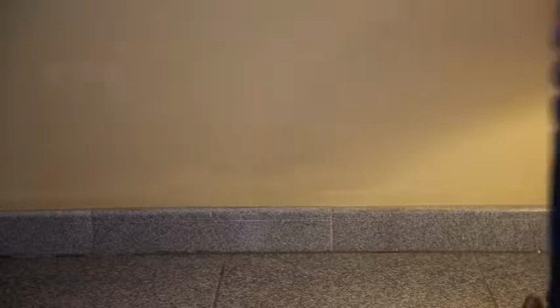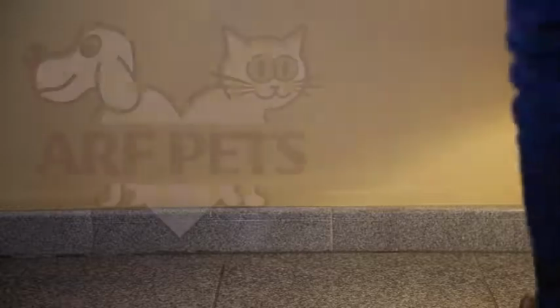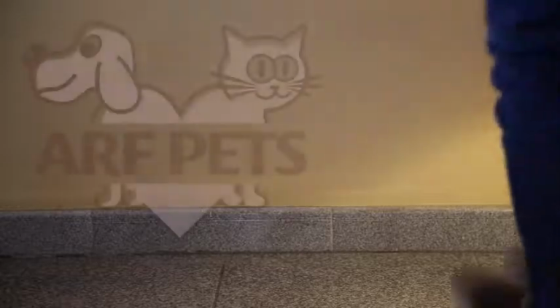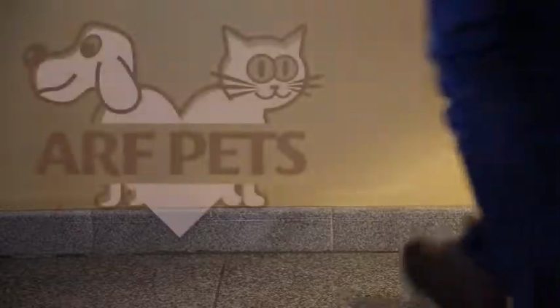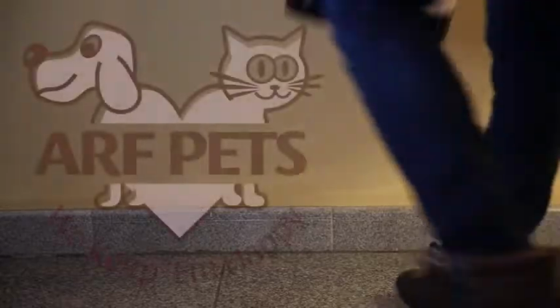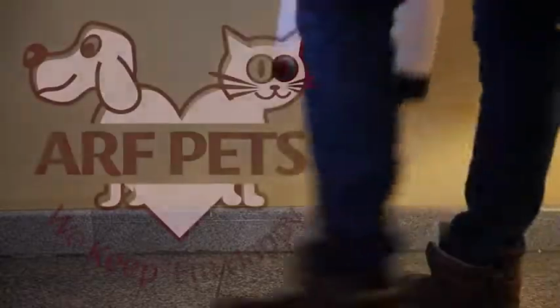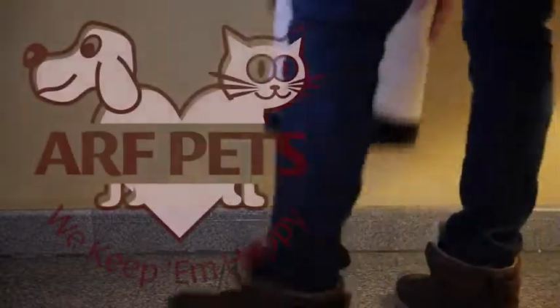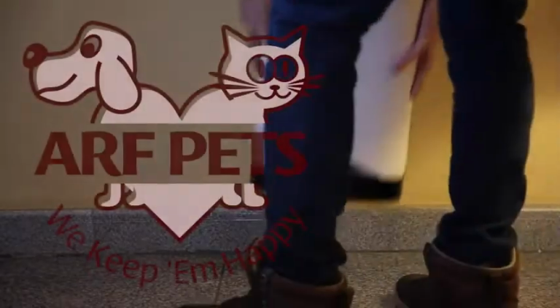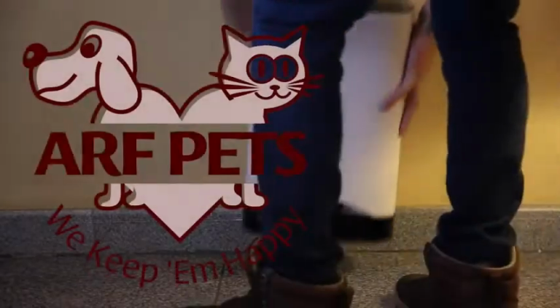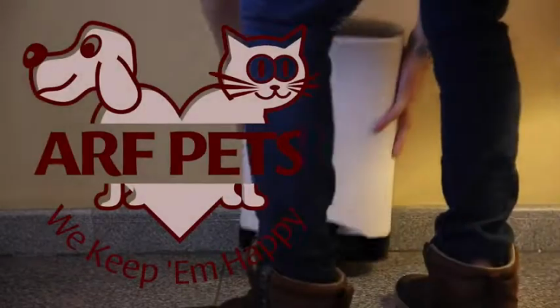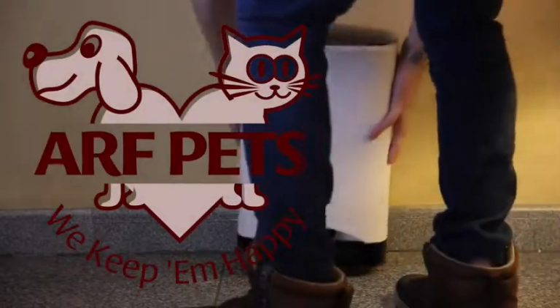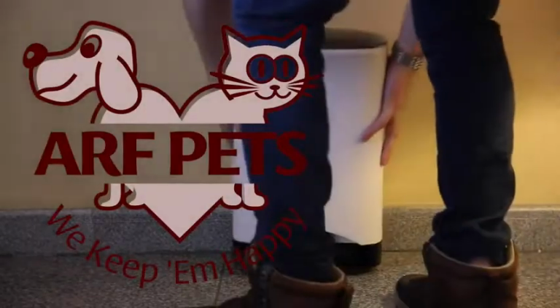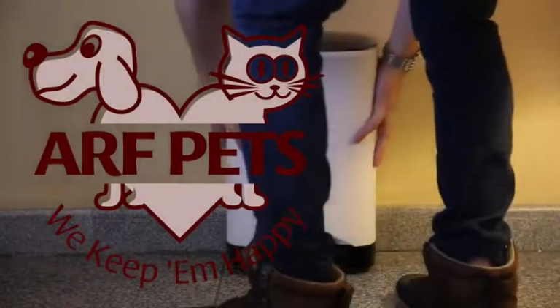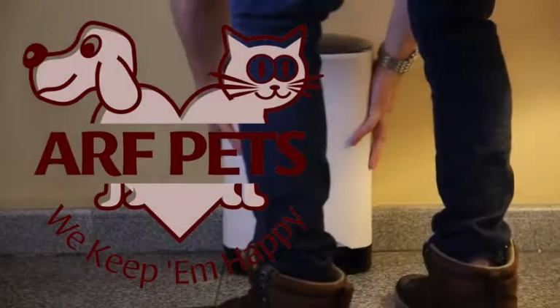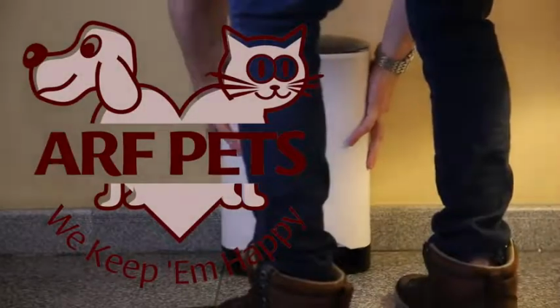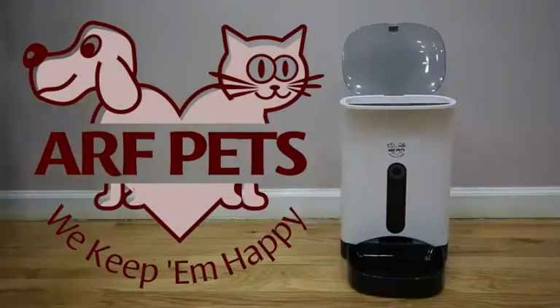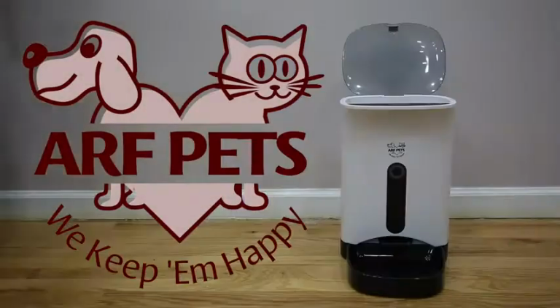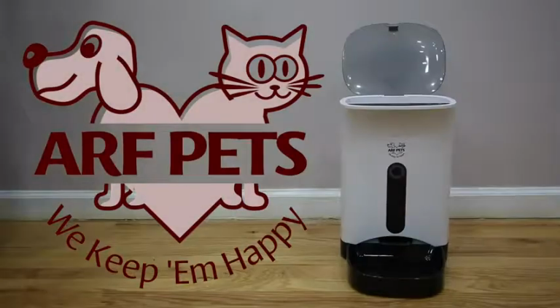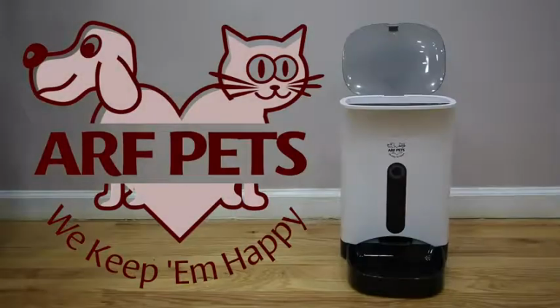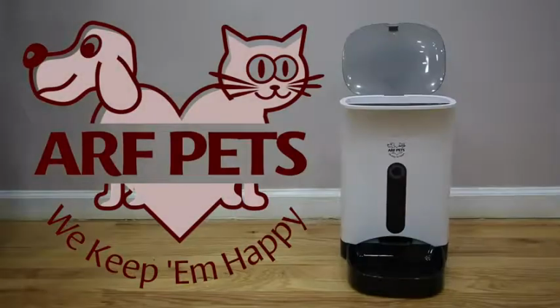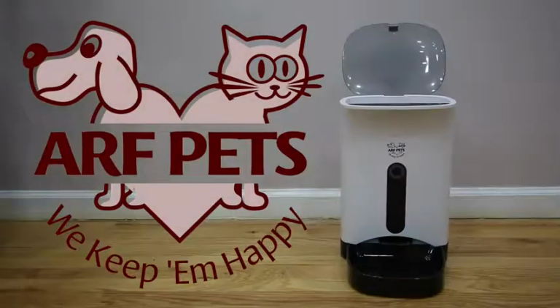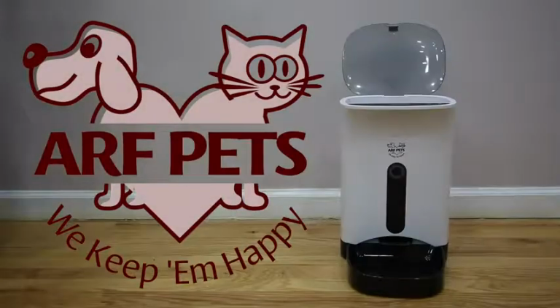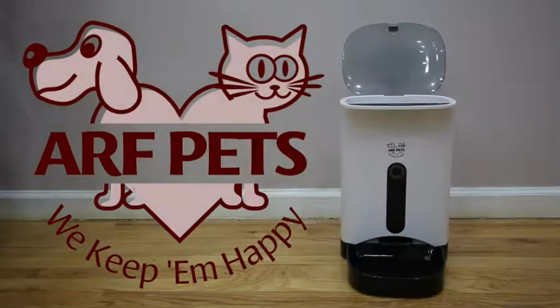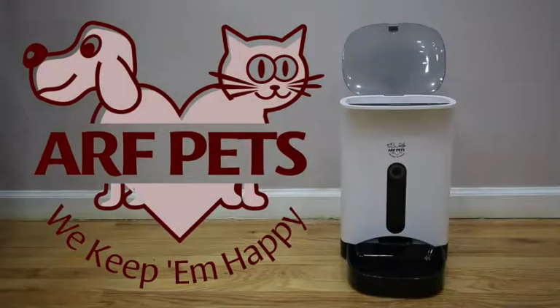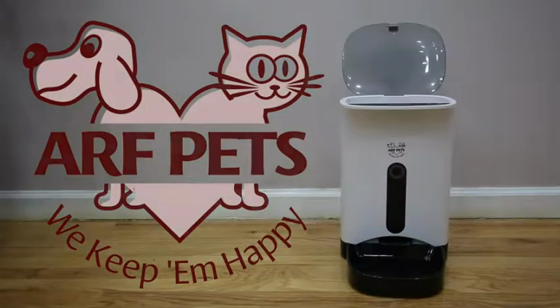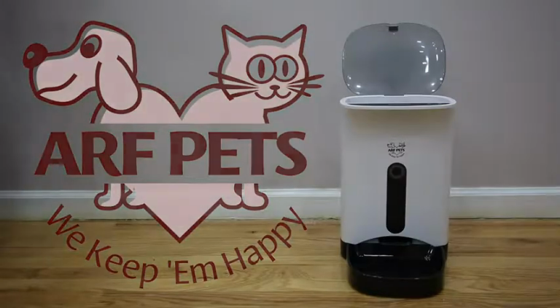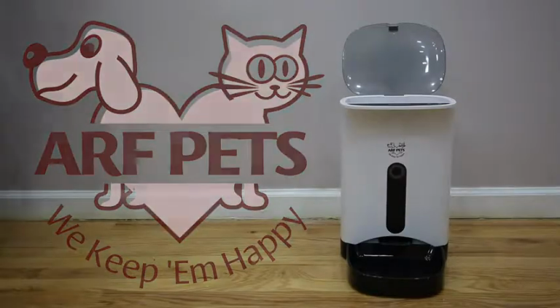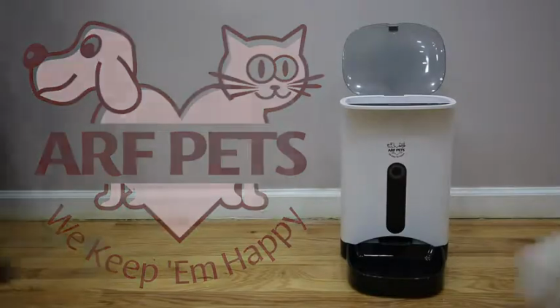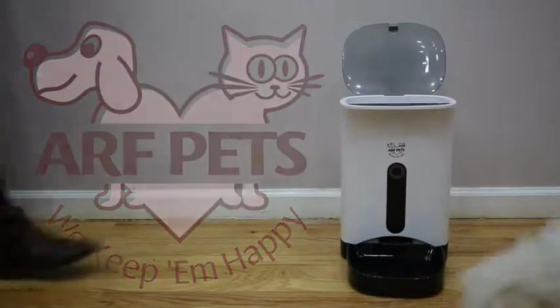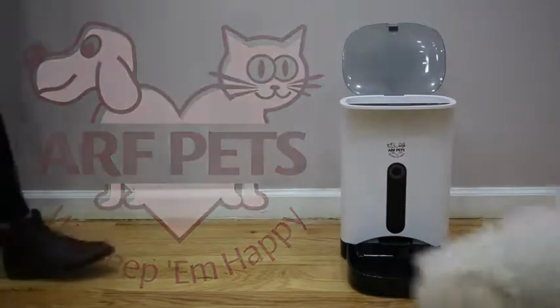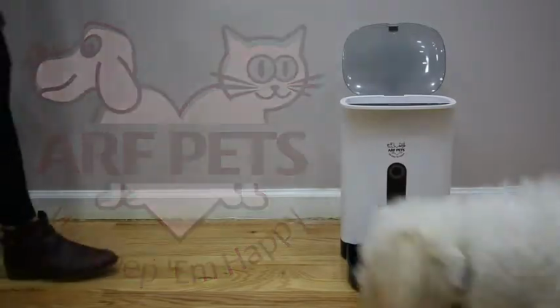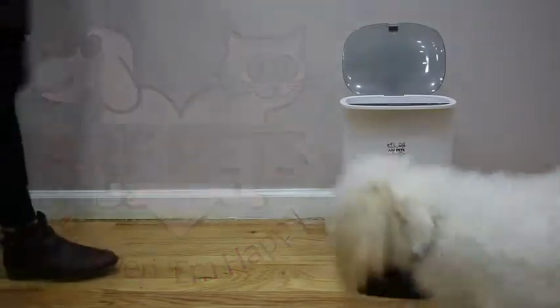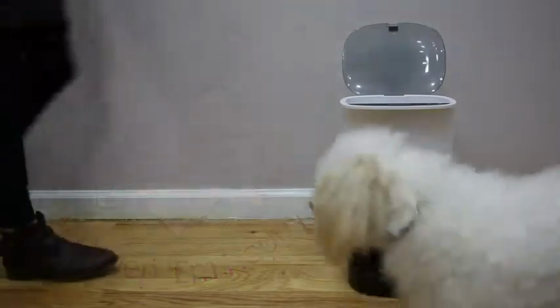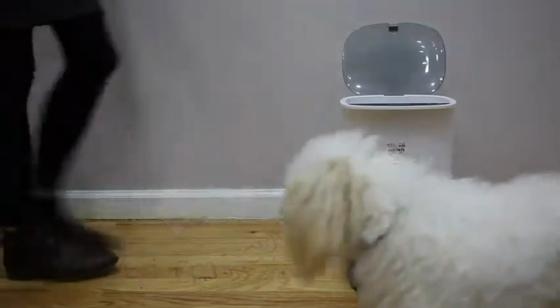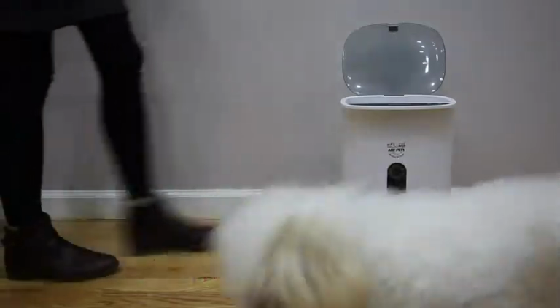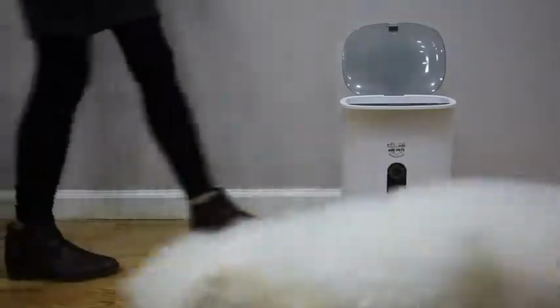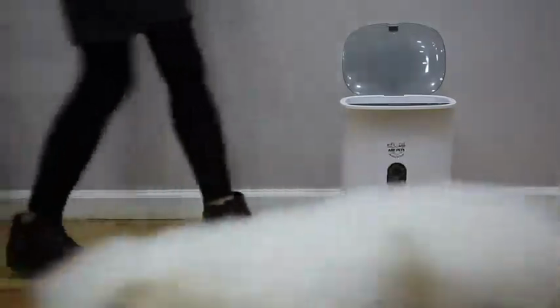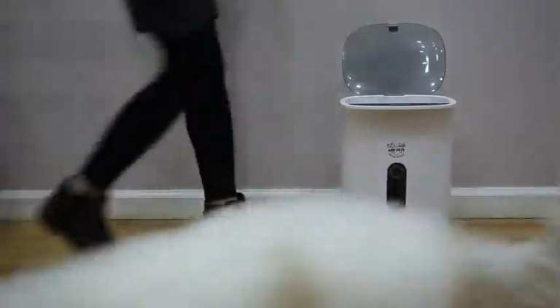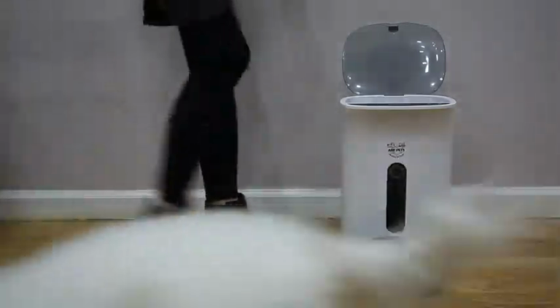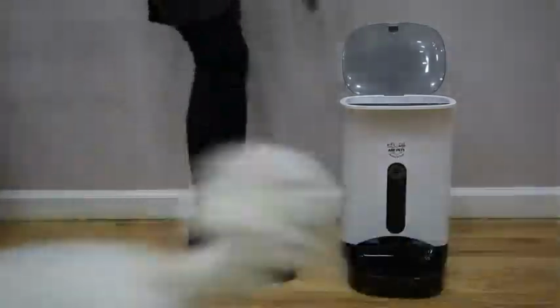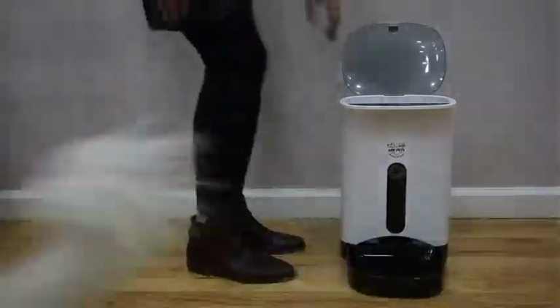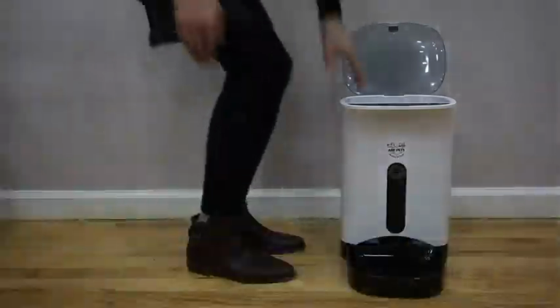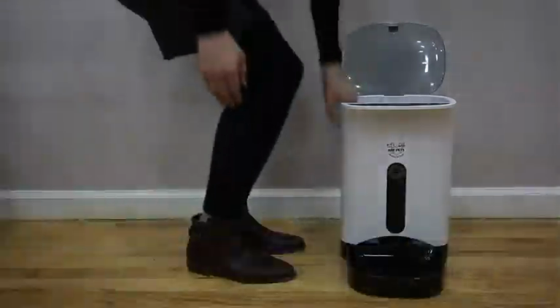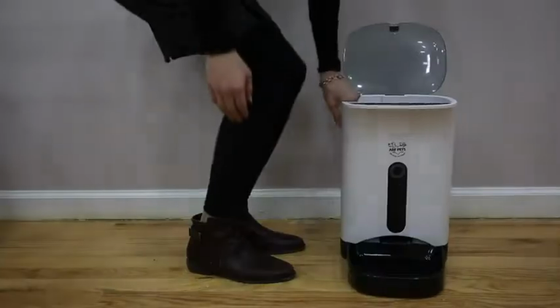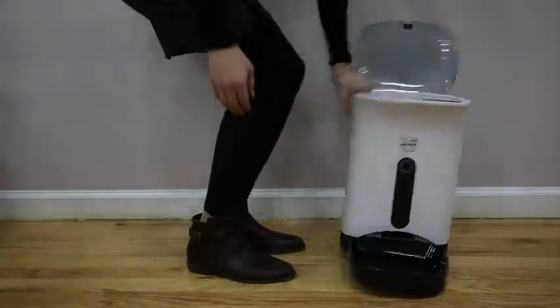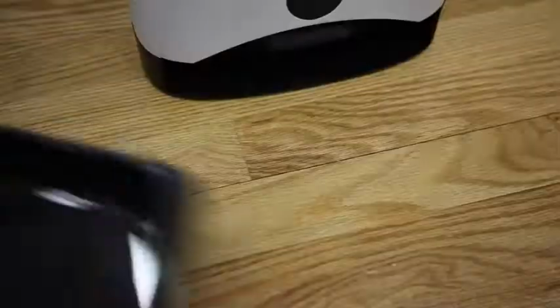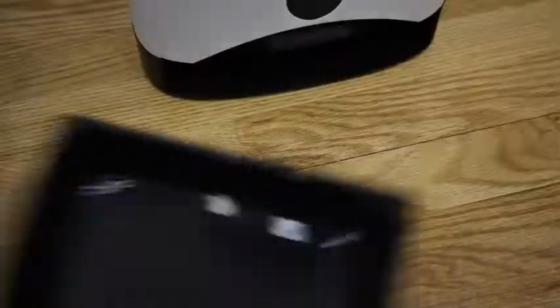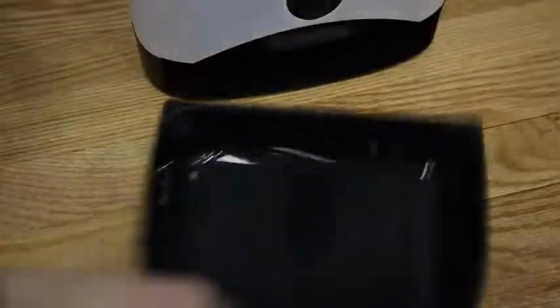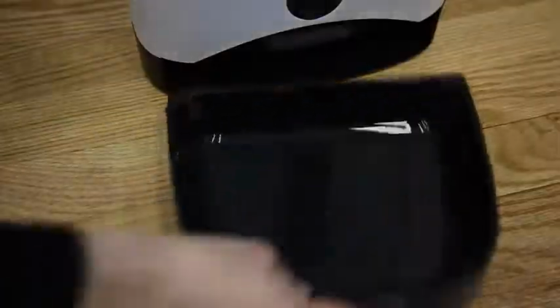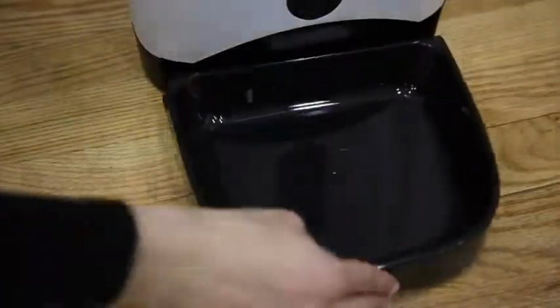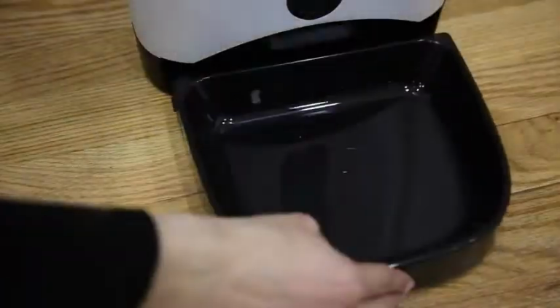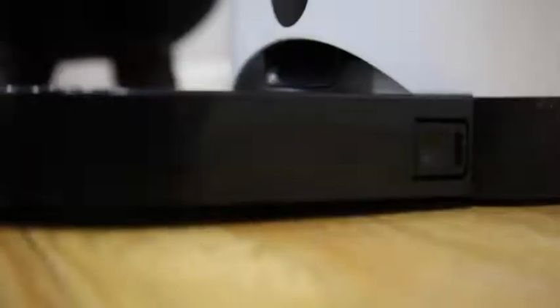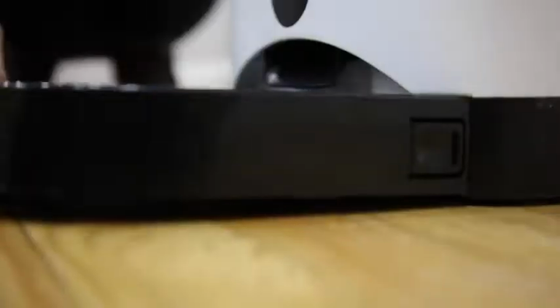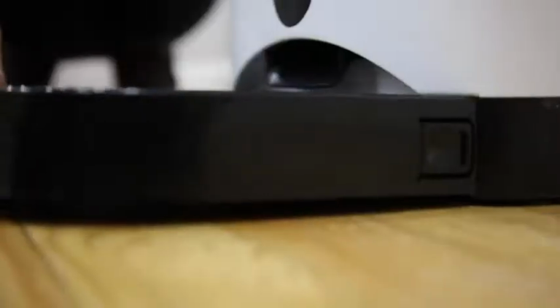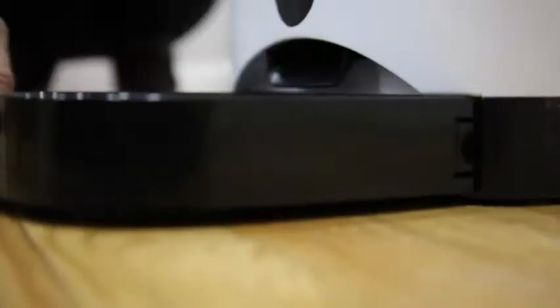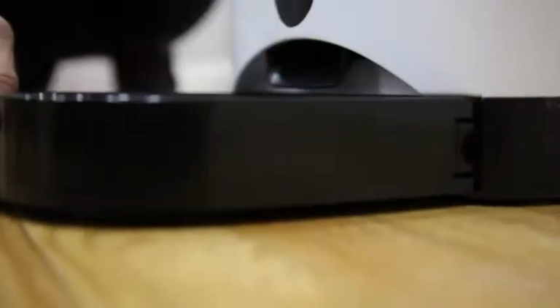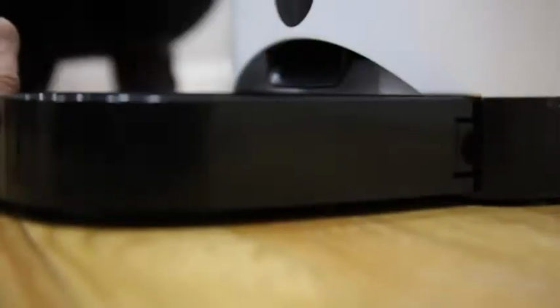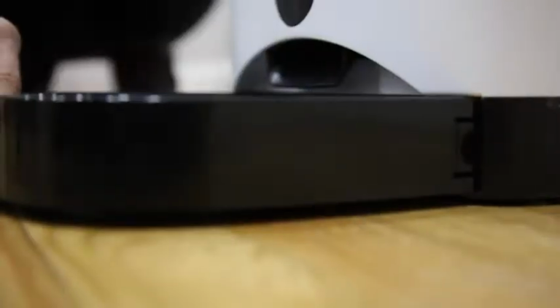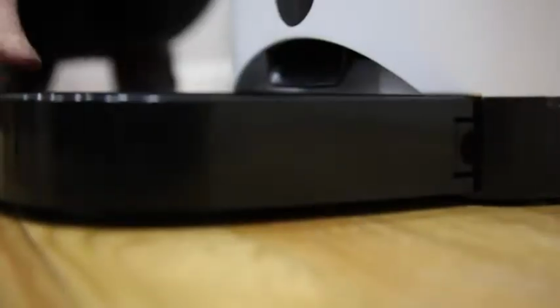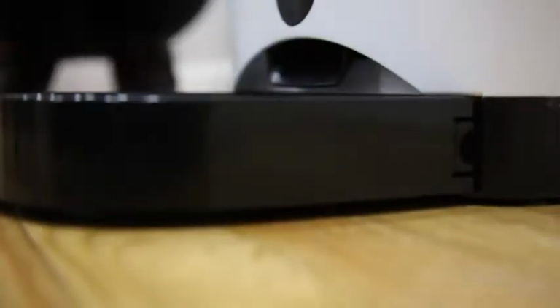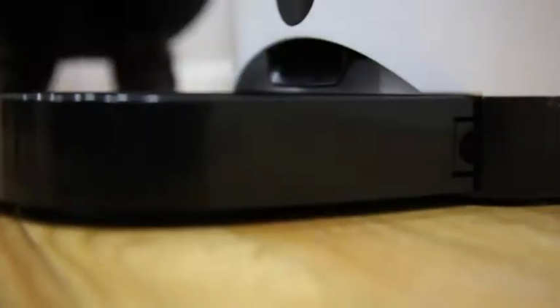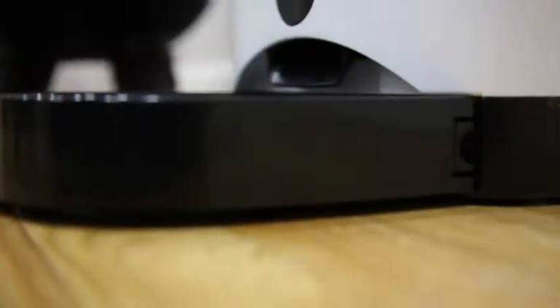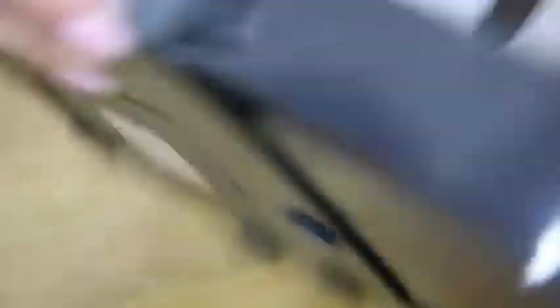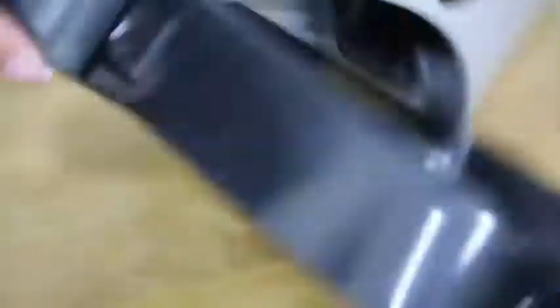Introducing the ARF Pets Auto Feeder for dogs and cats. It includes a removable dishwasher safe bowl.